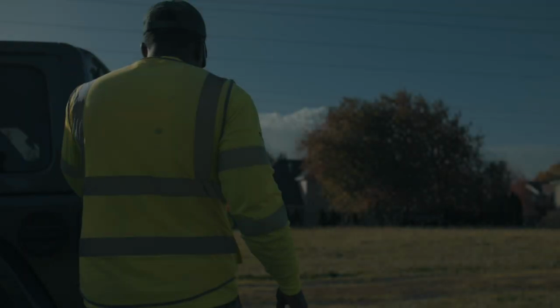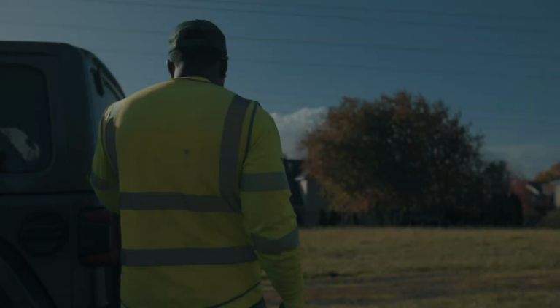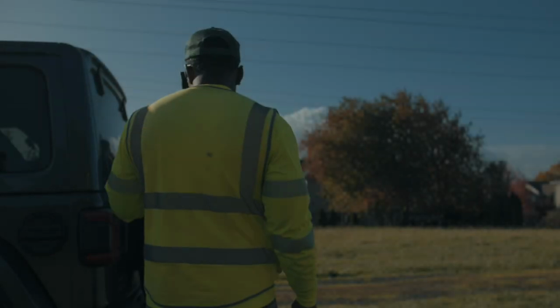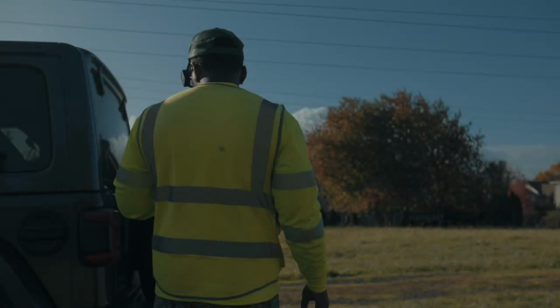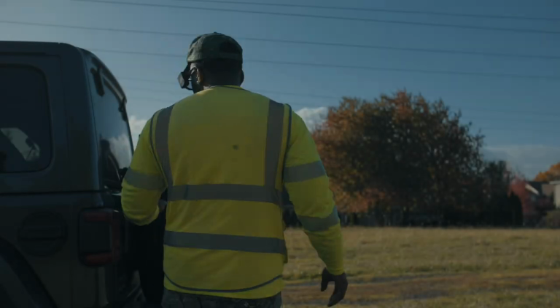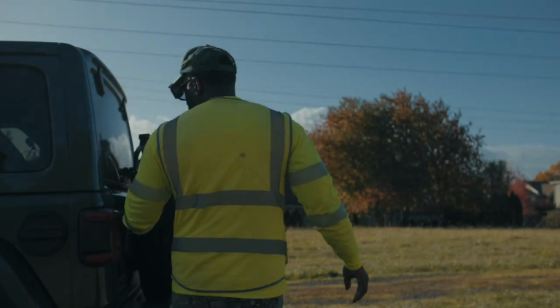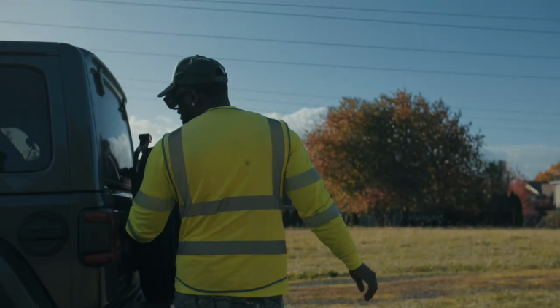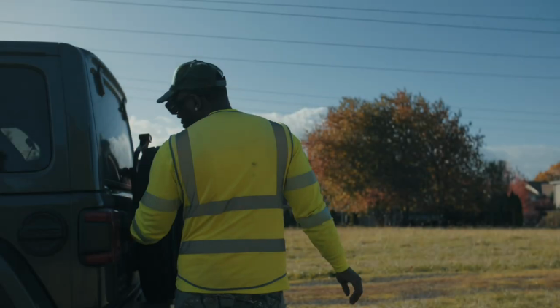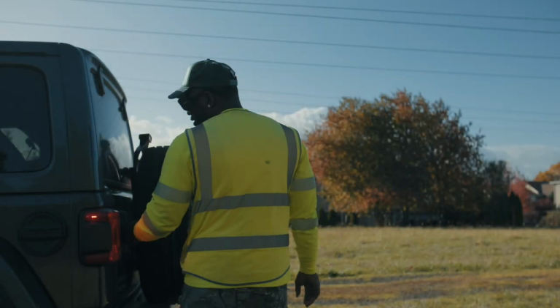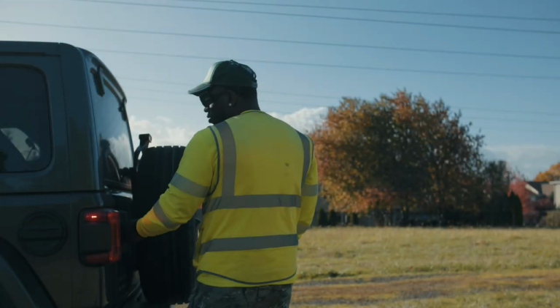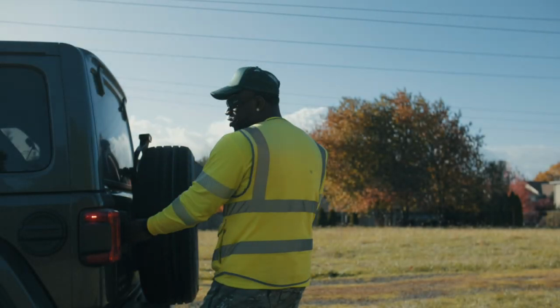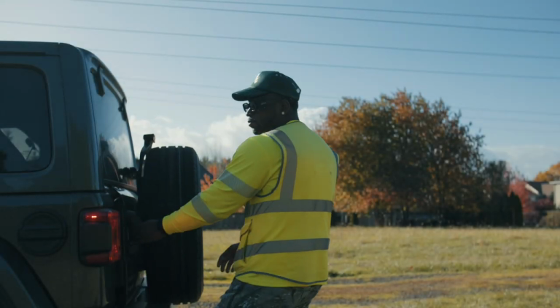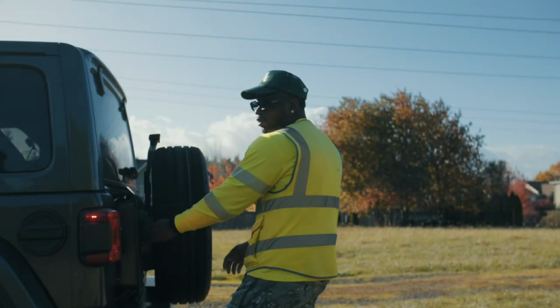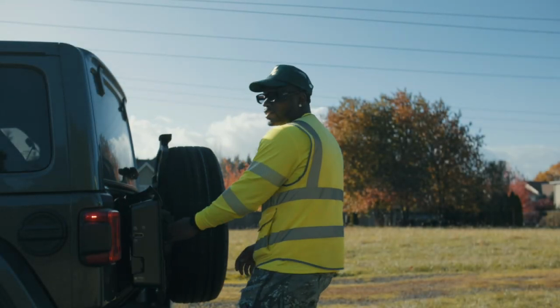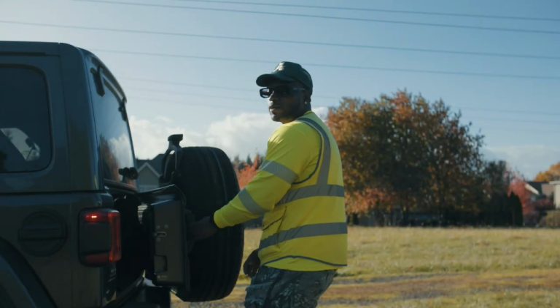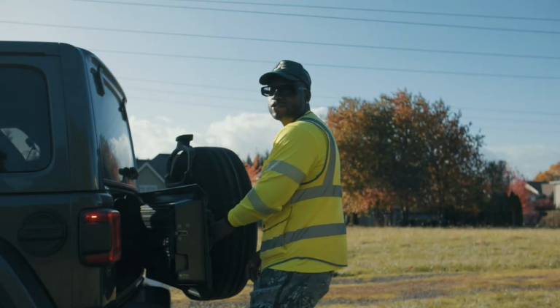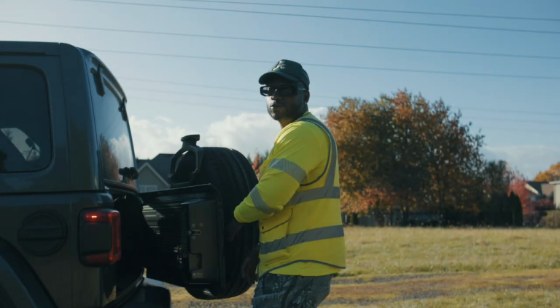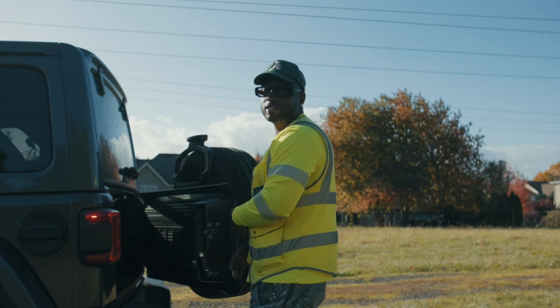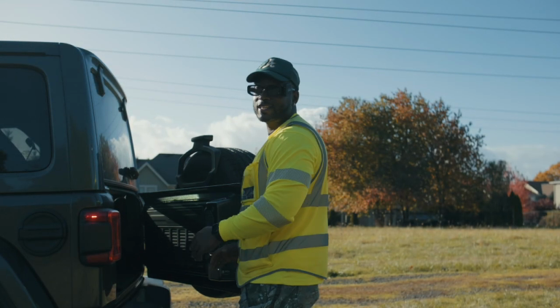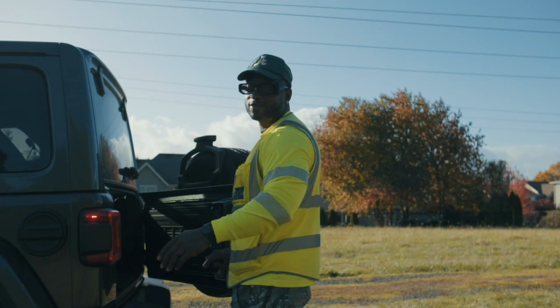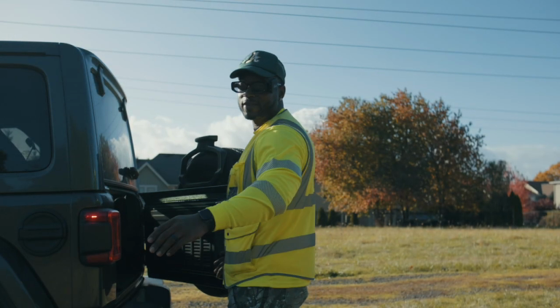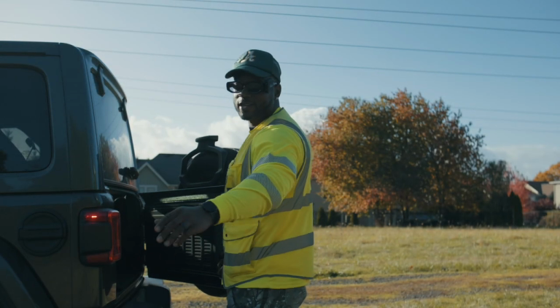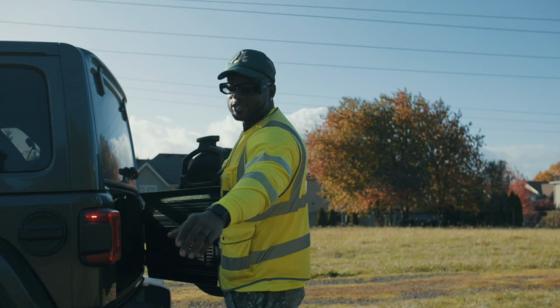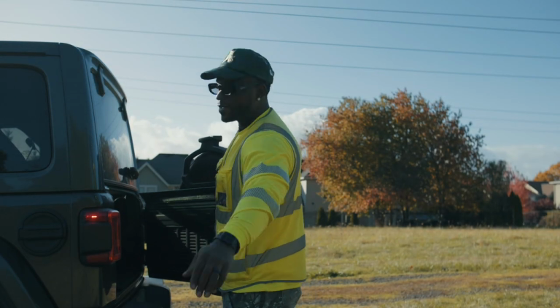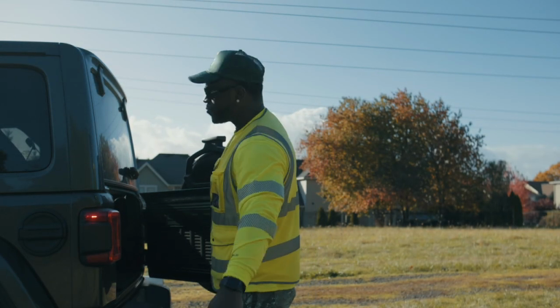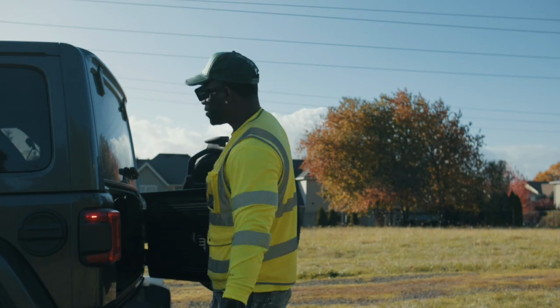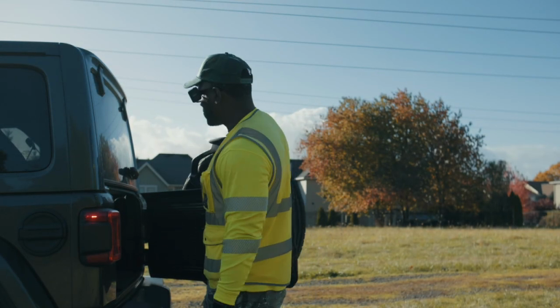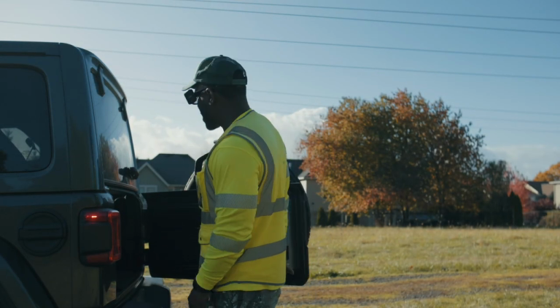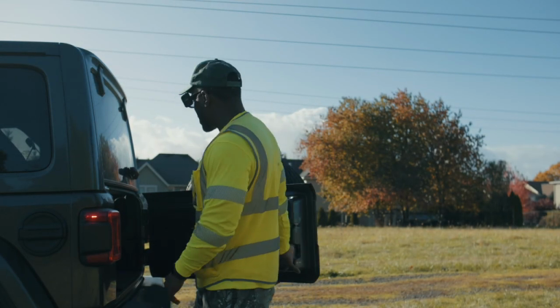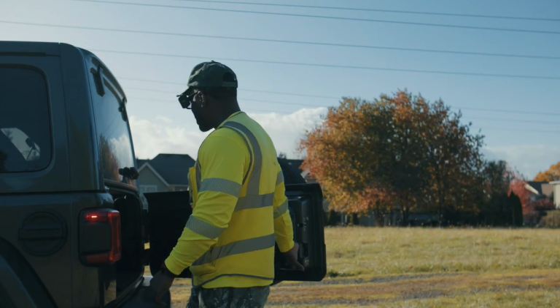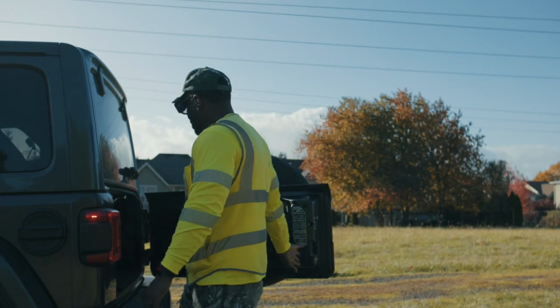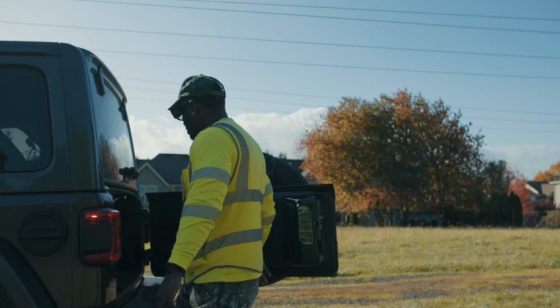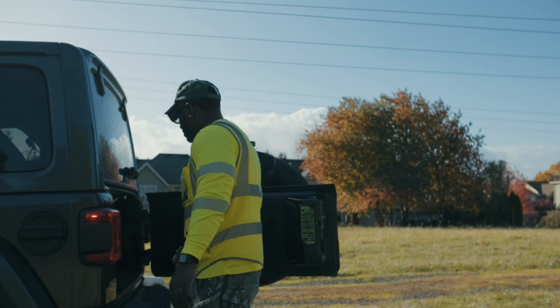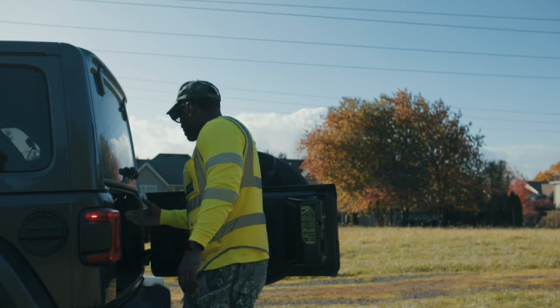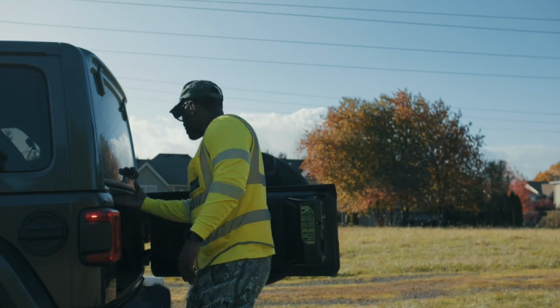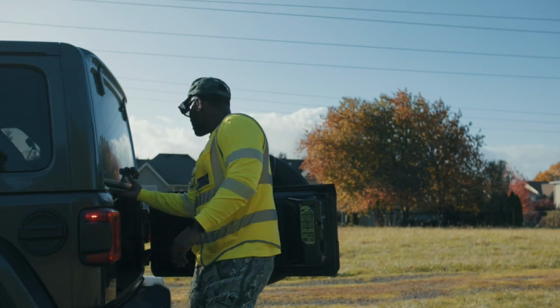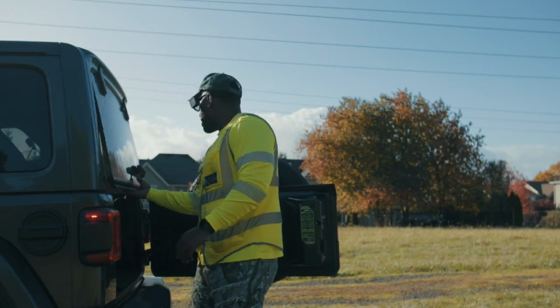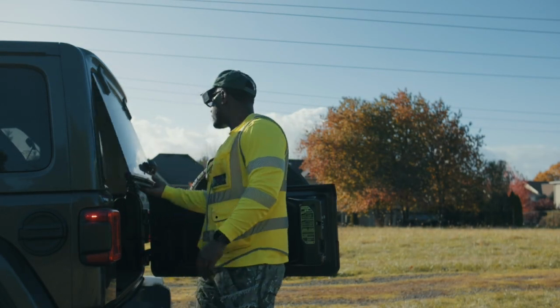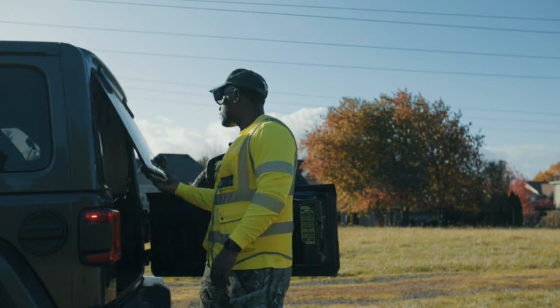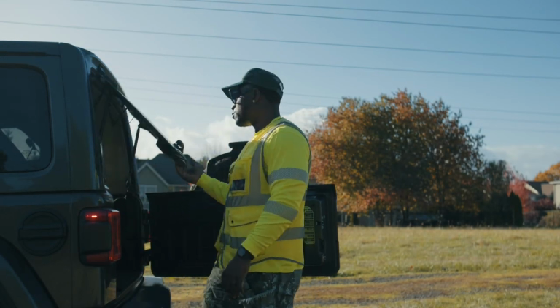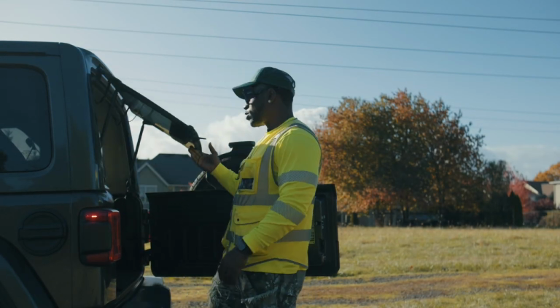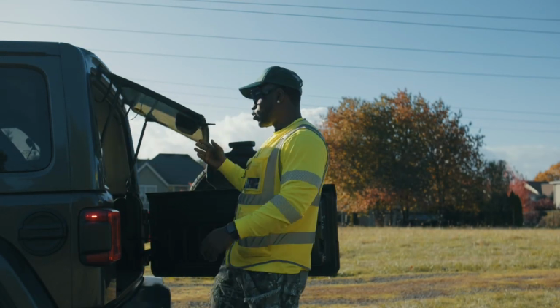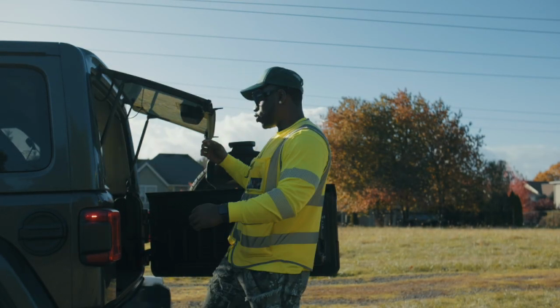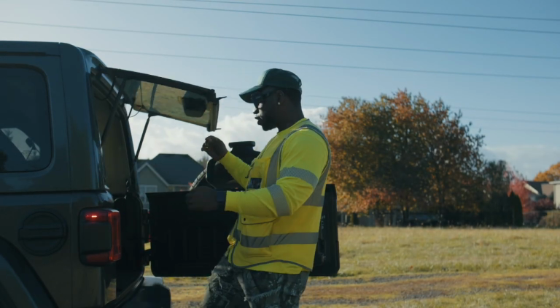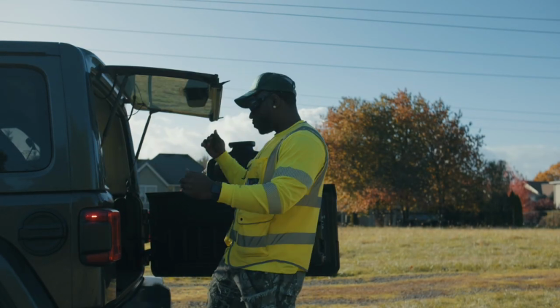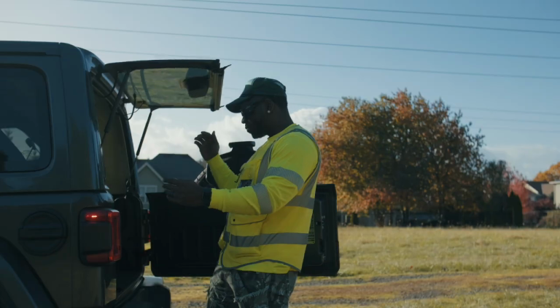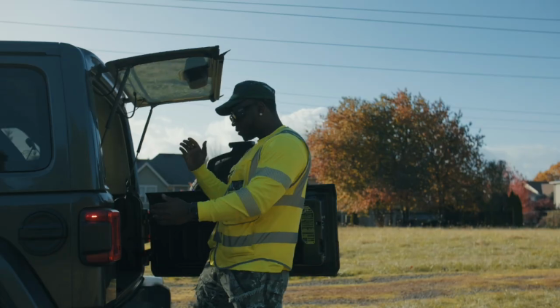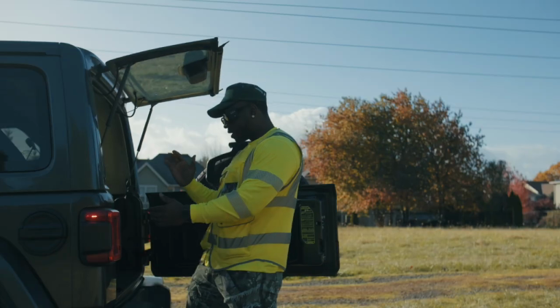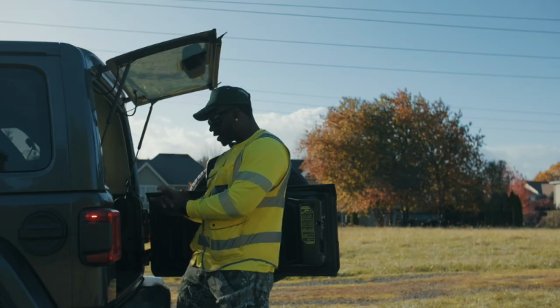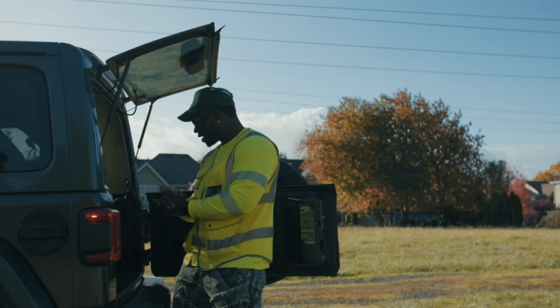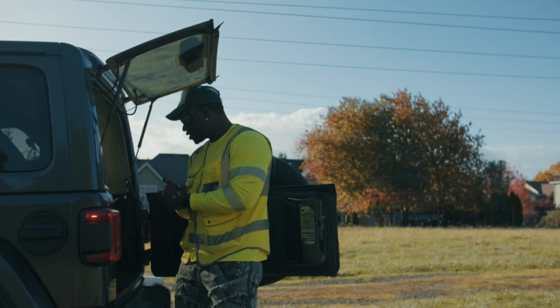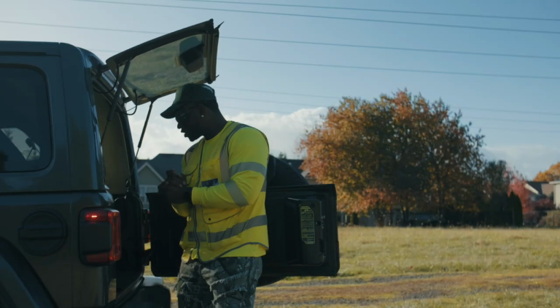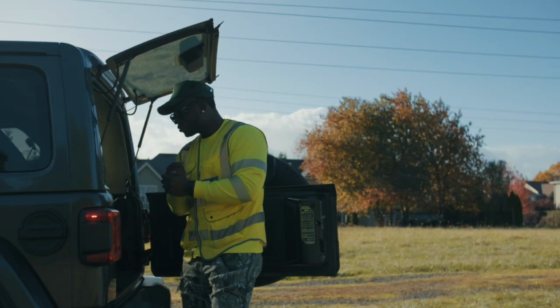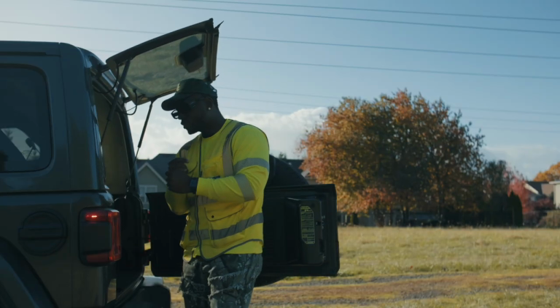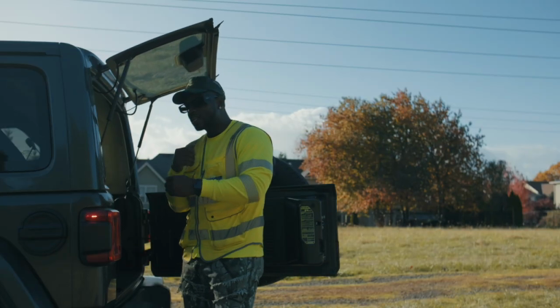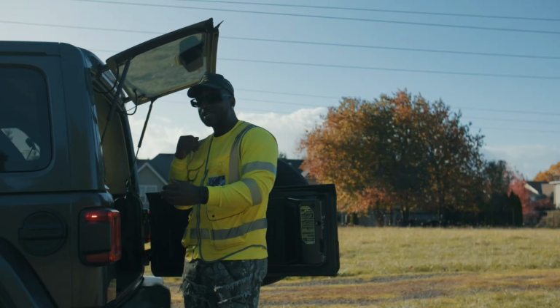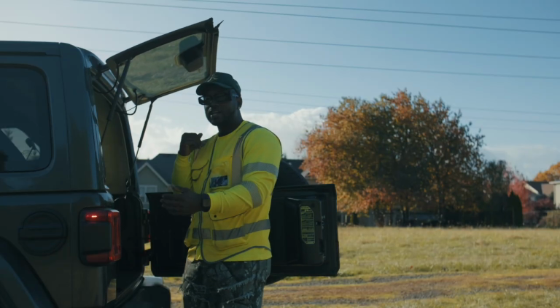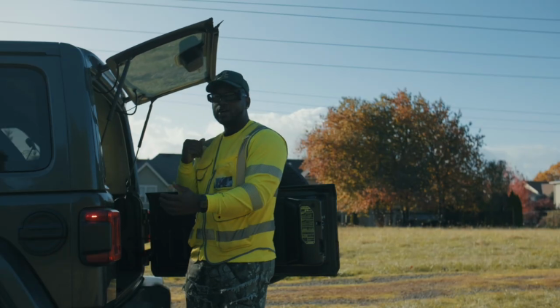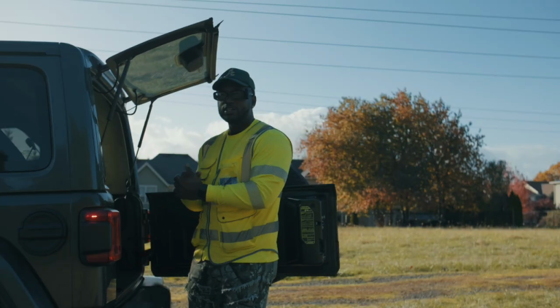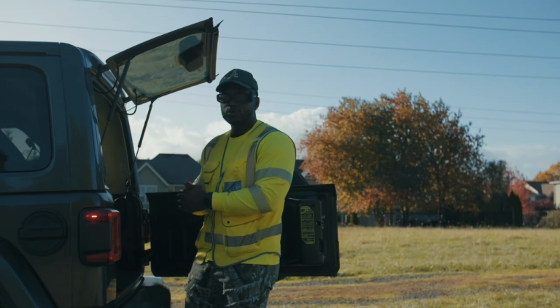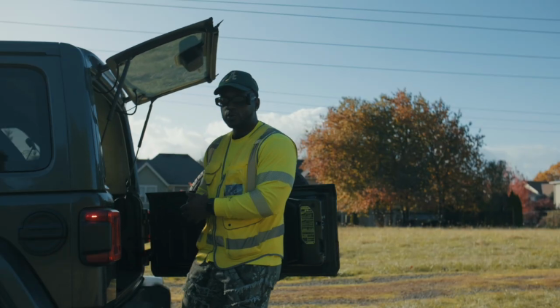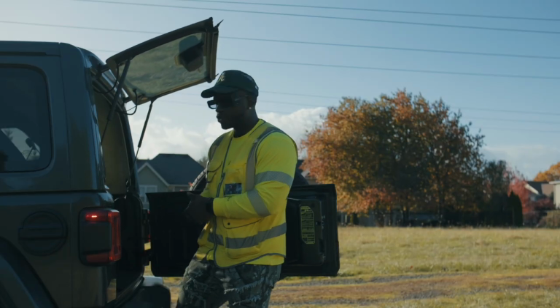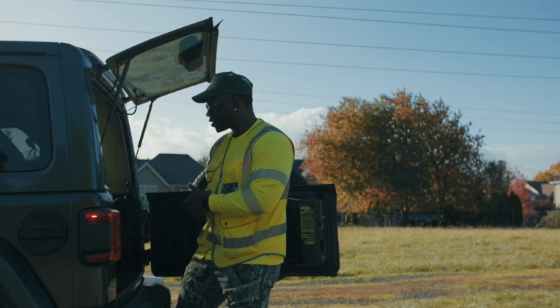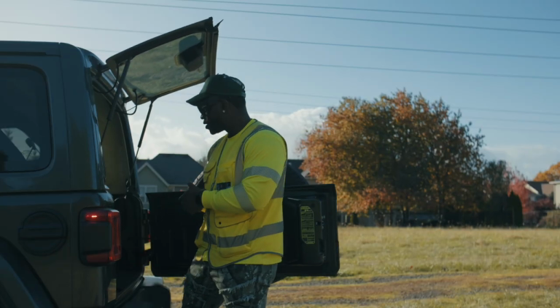Yo, what's going on? It's your boy Jay with Shooter's Touch Films, man. We back — been recording, been playing catch-up, trying to get all this work done.